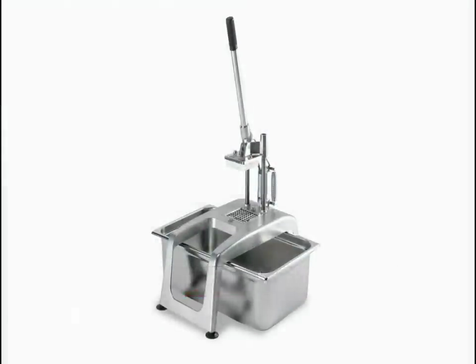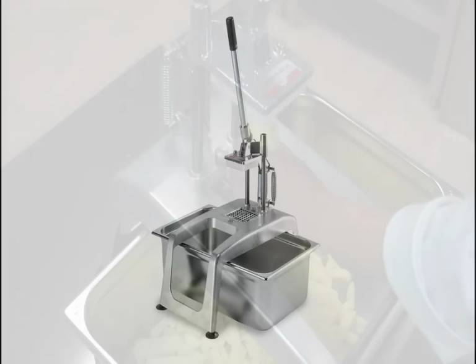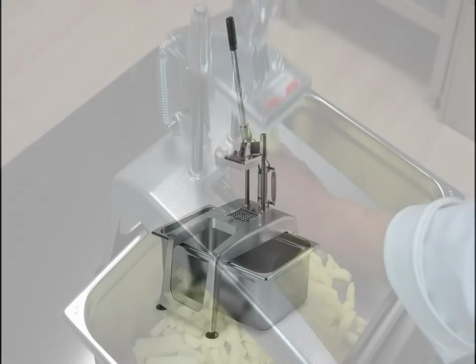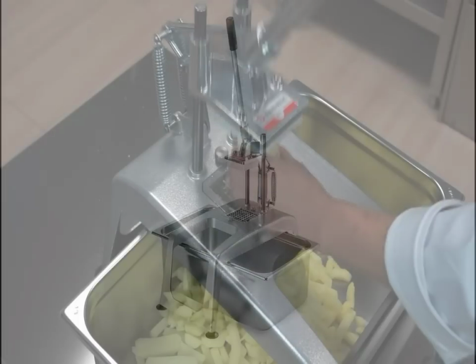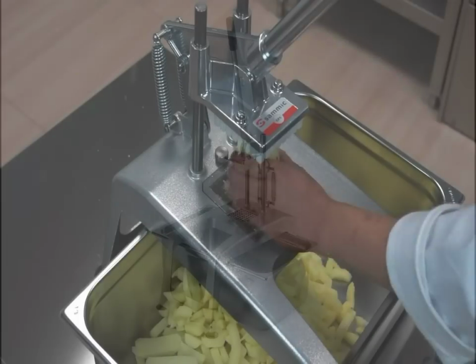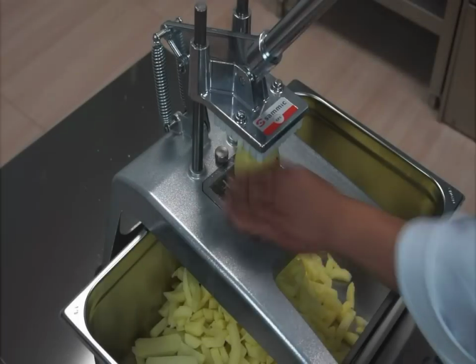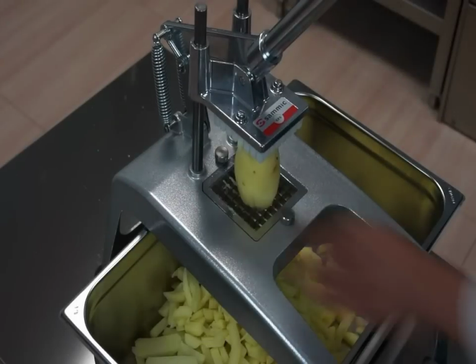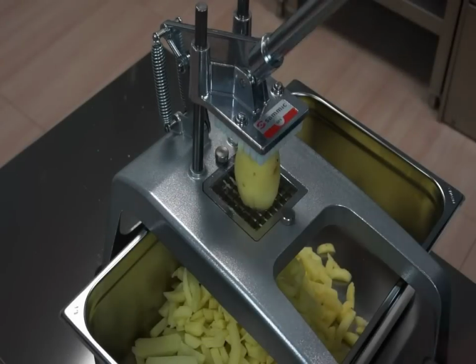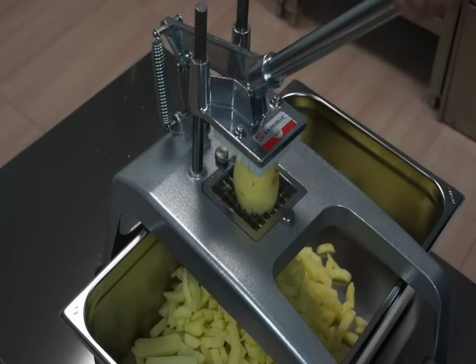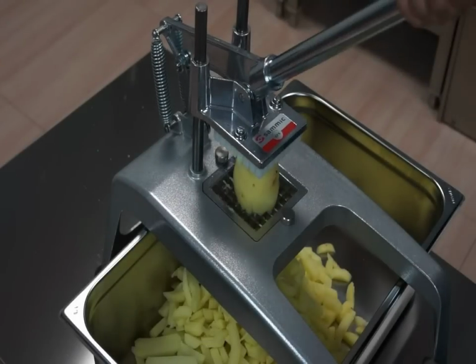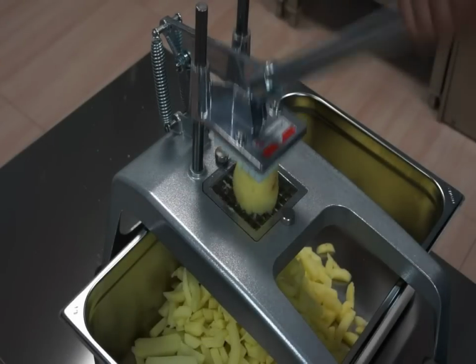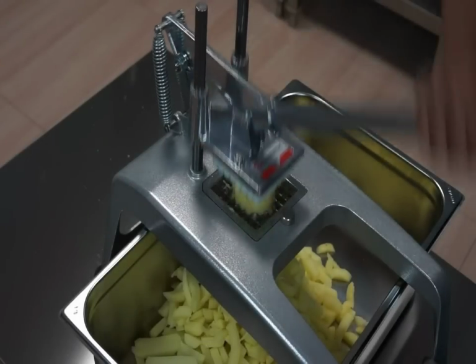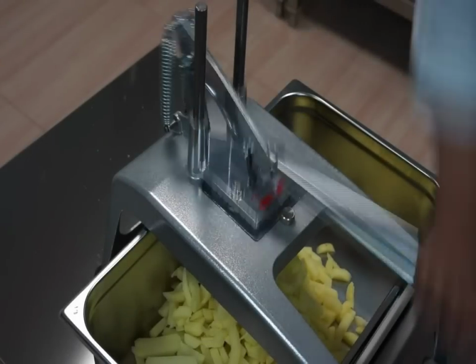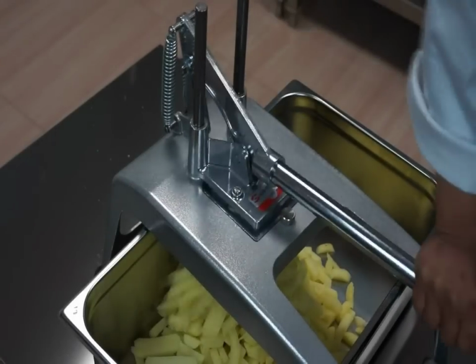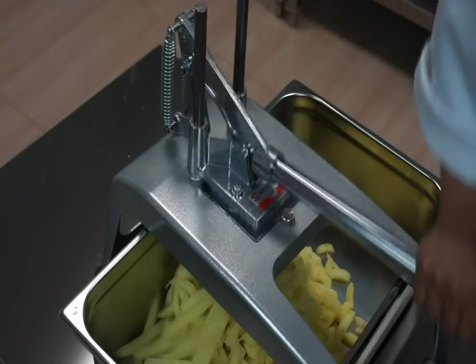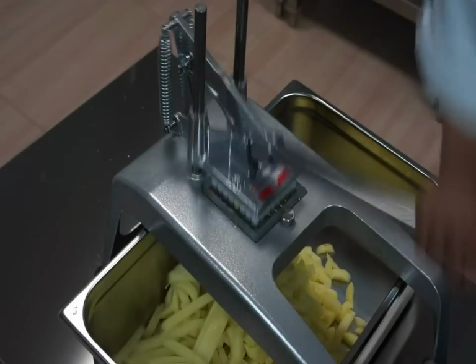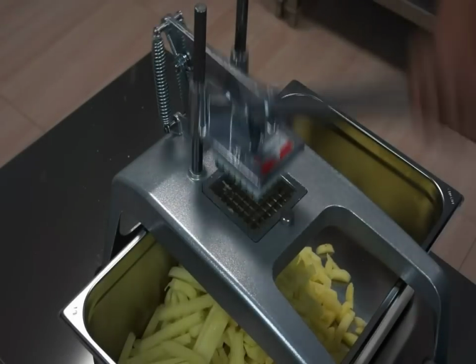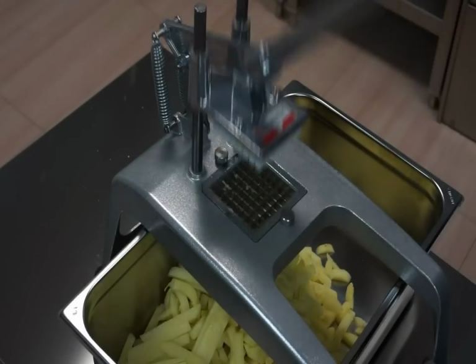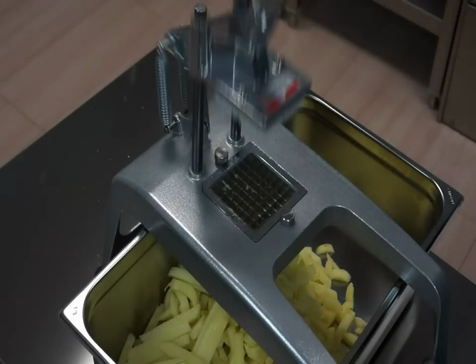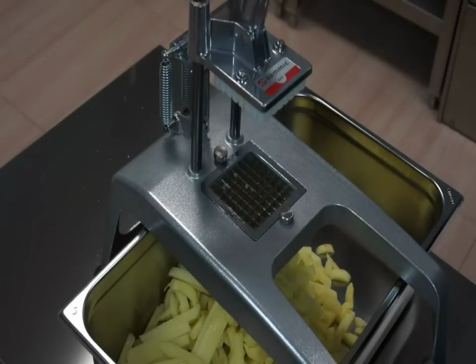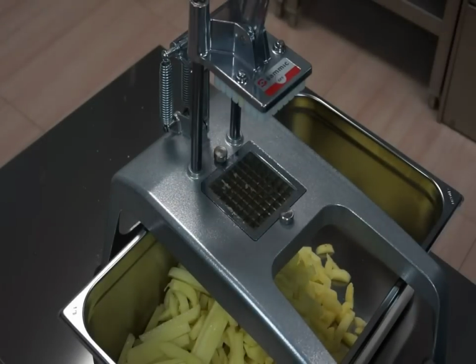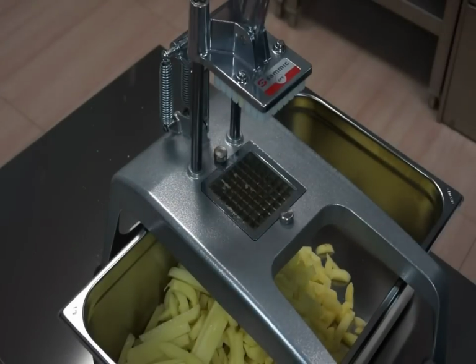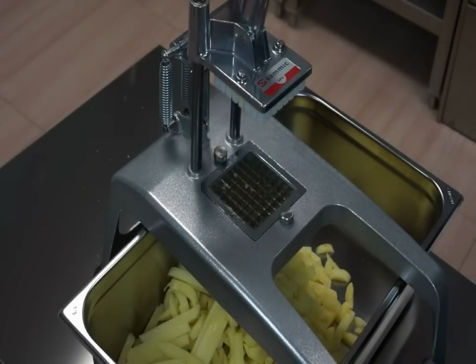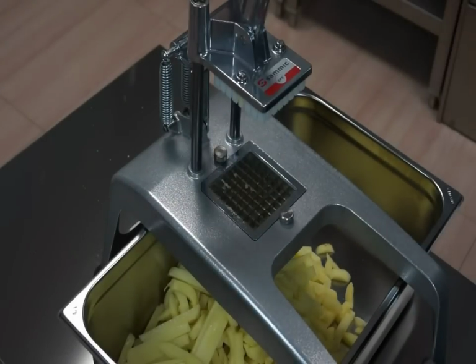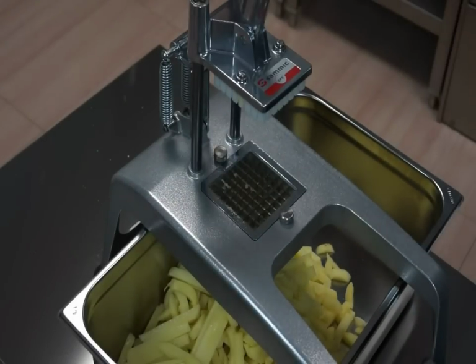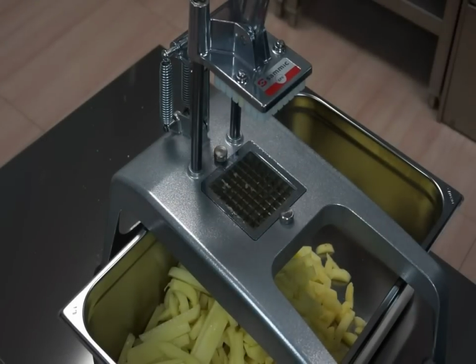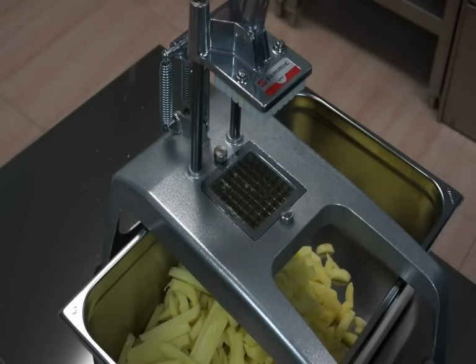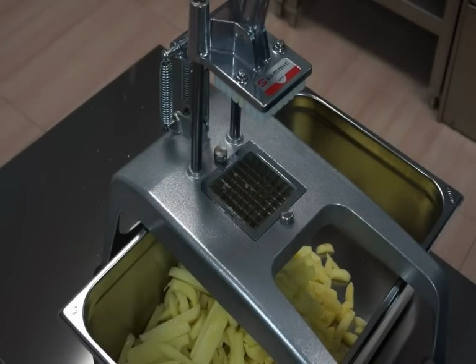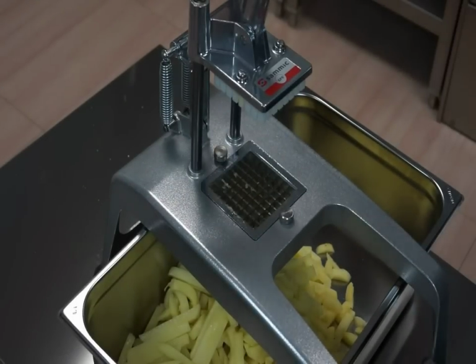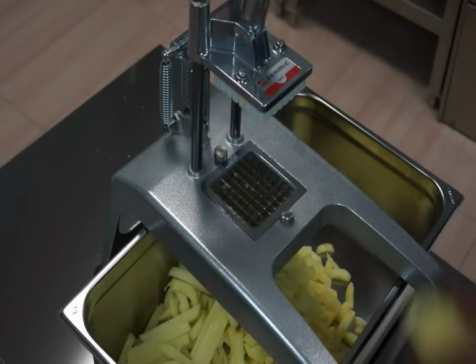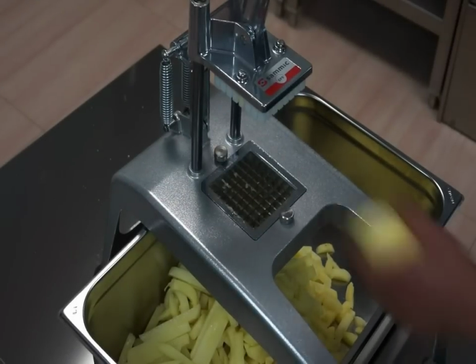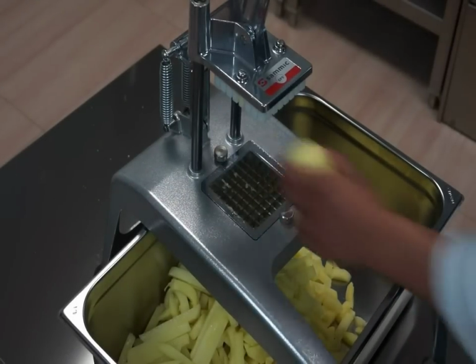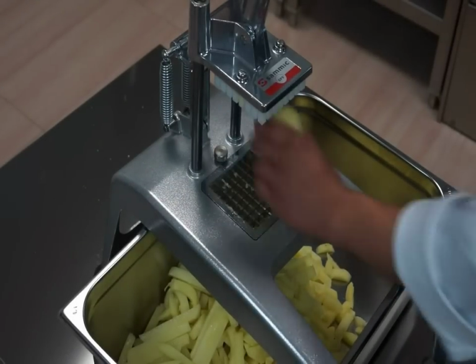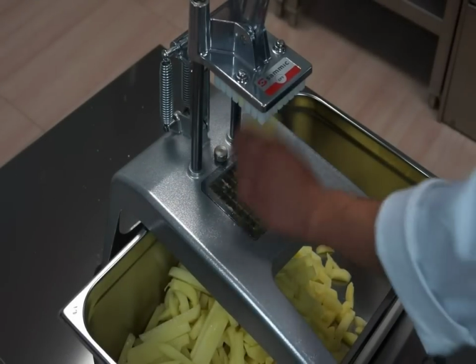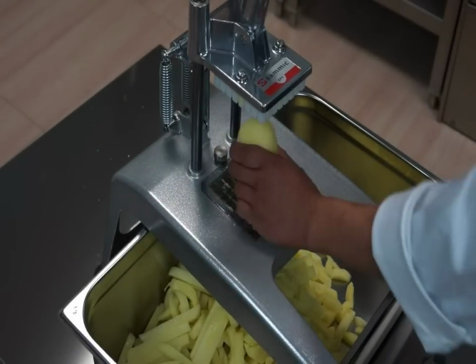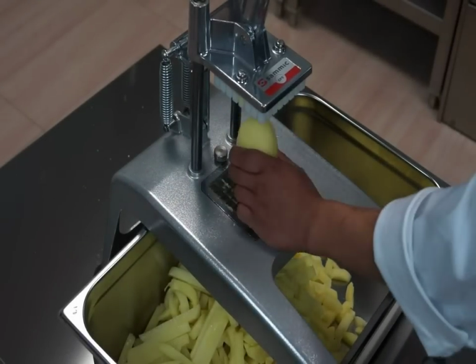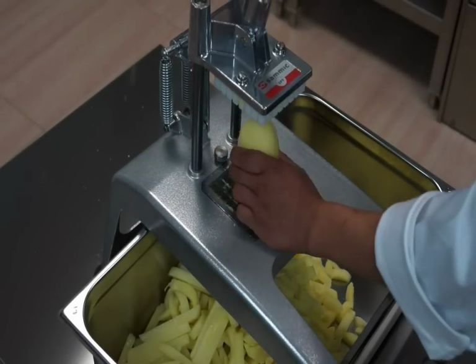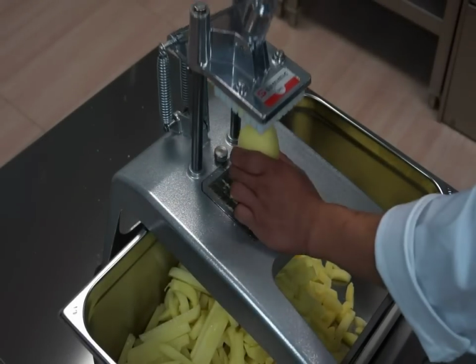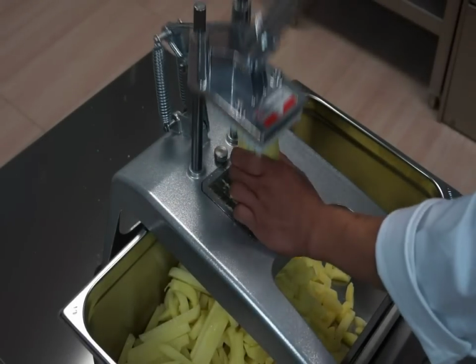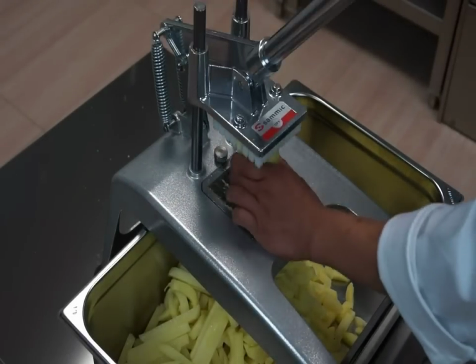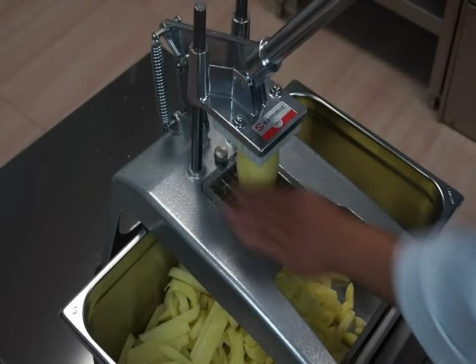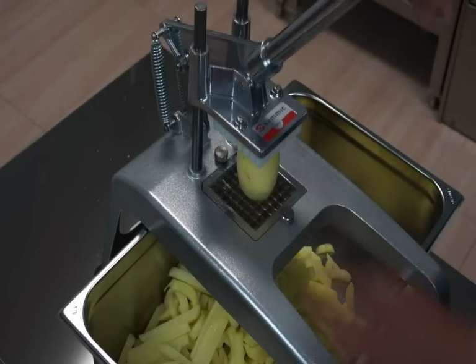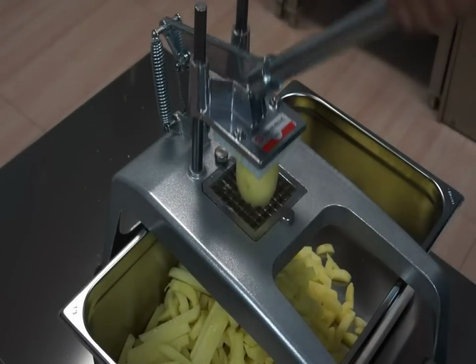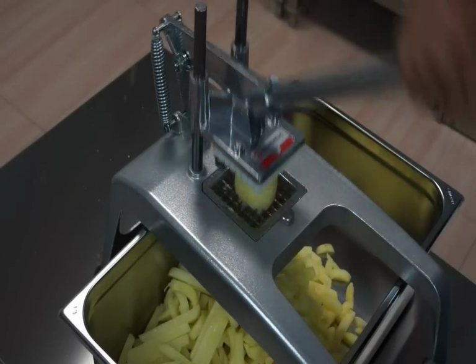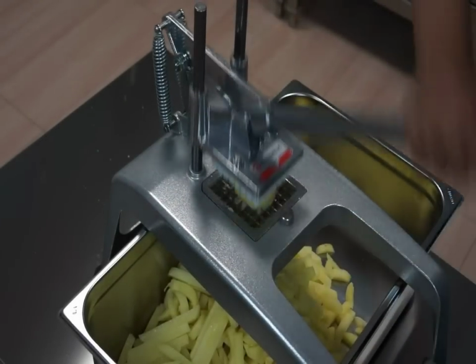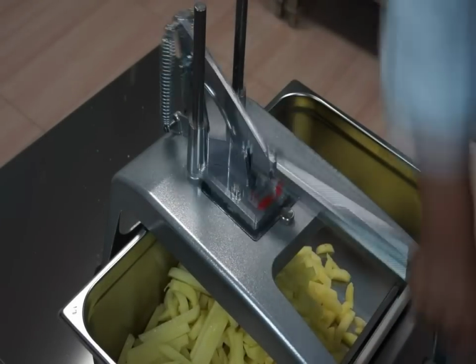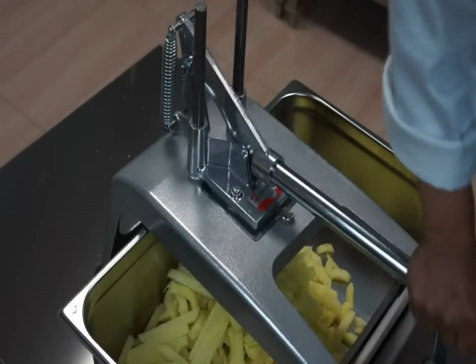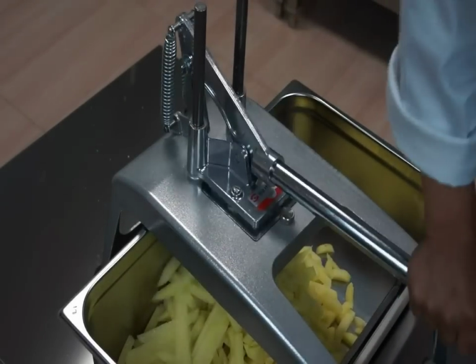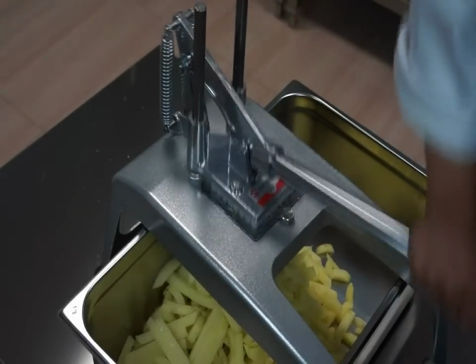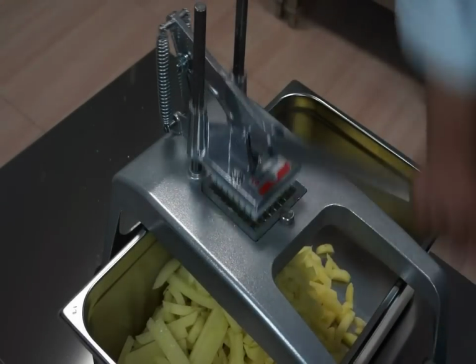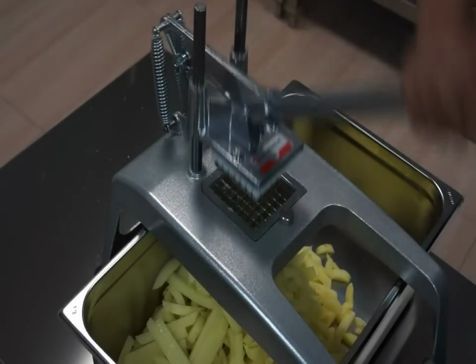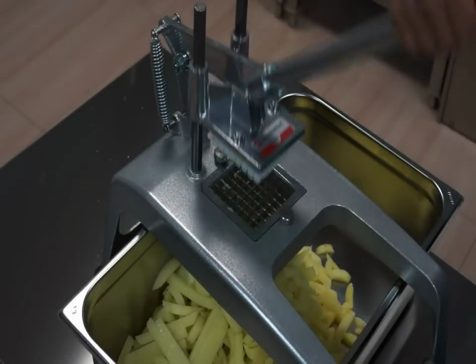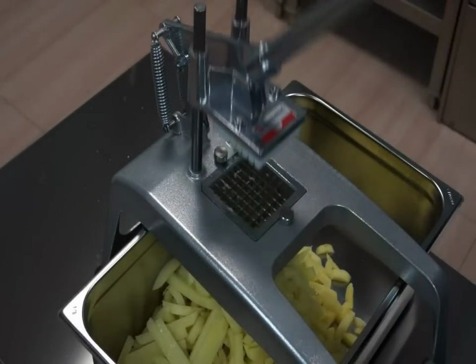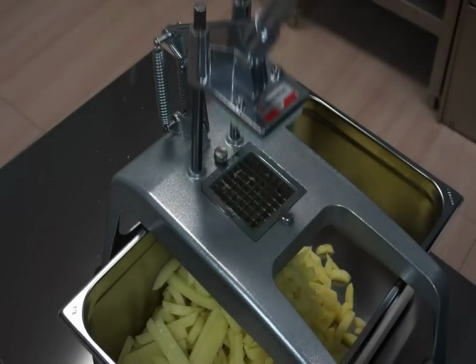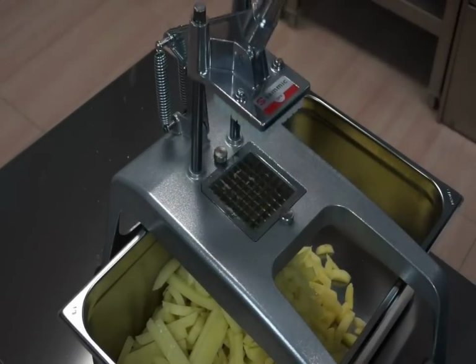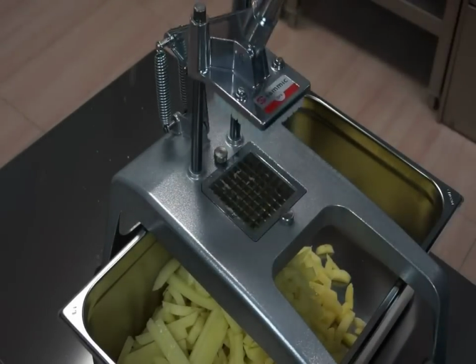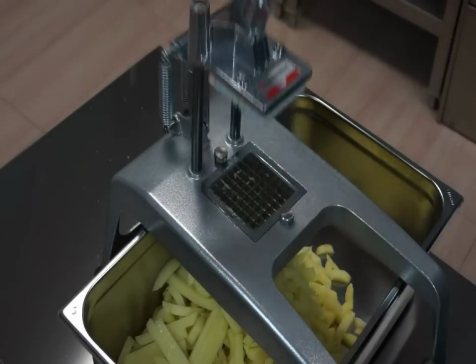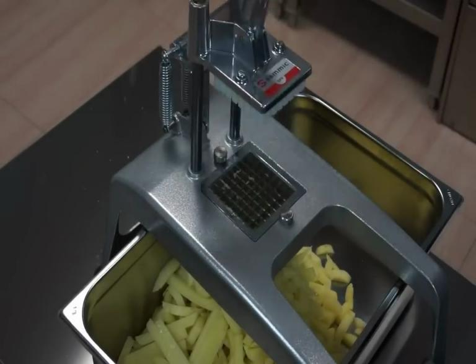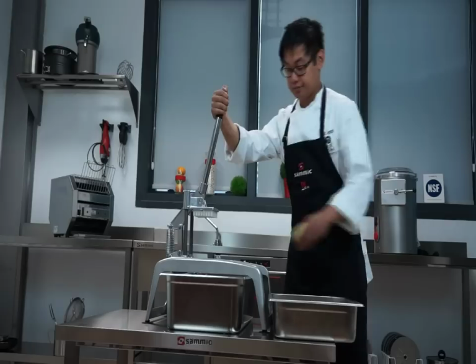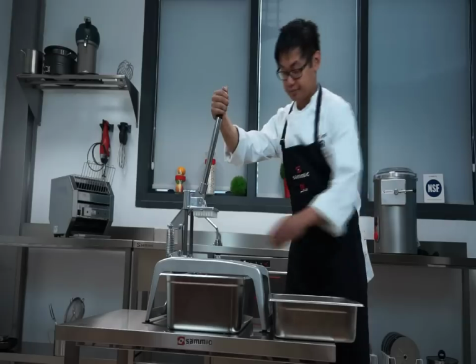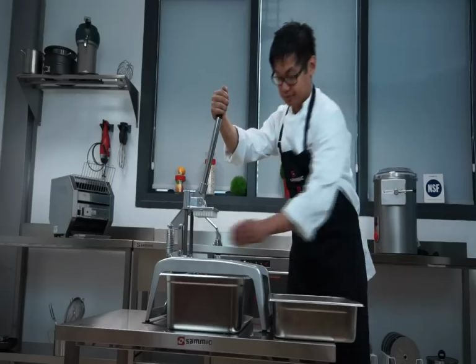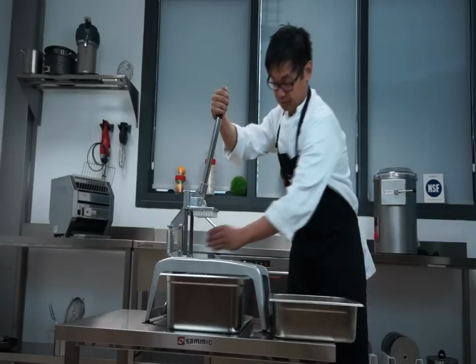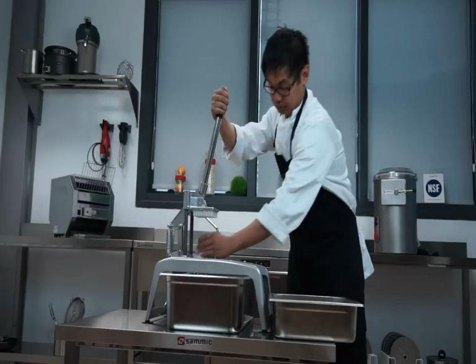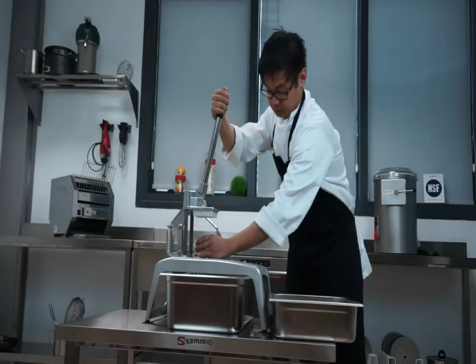With an hourly output of 100 to 150 kilos, Samik hand chipping machine is the ideal appliance for restaurants and institutions.